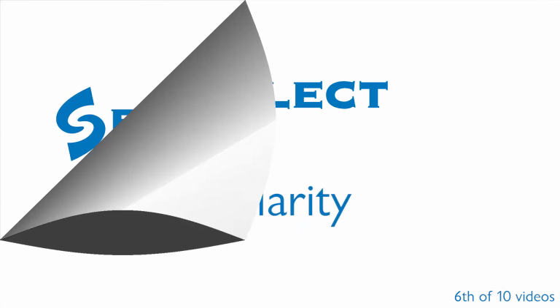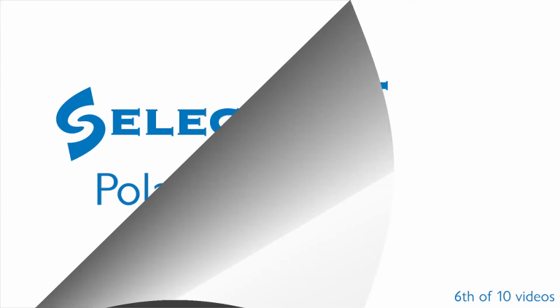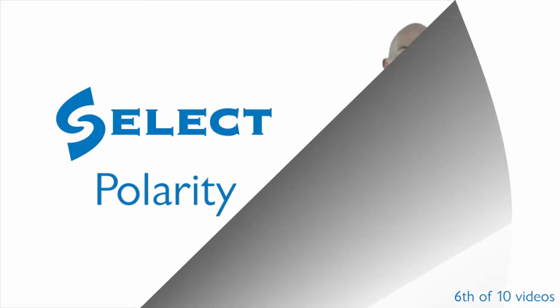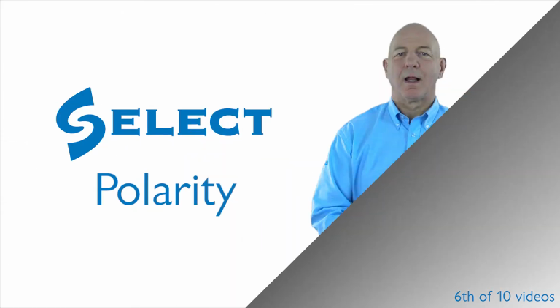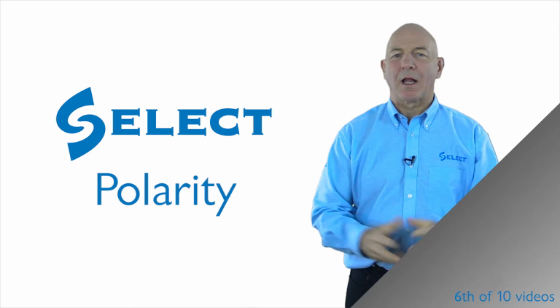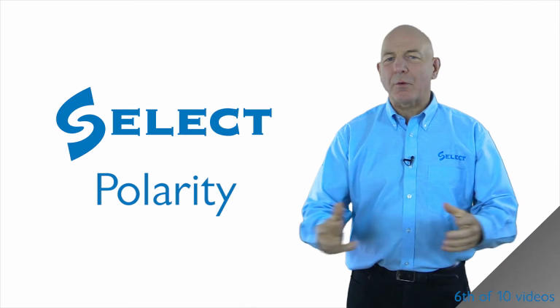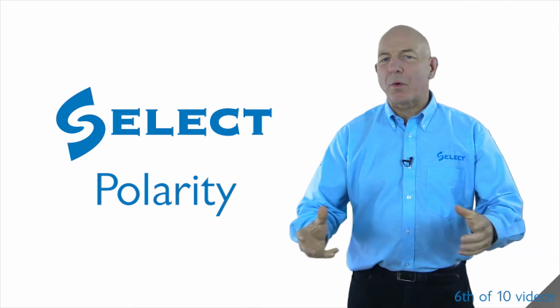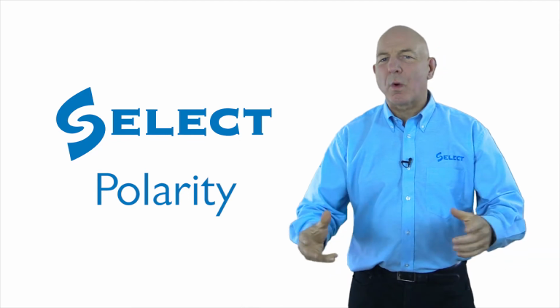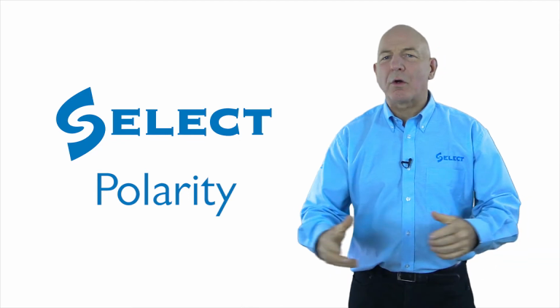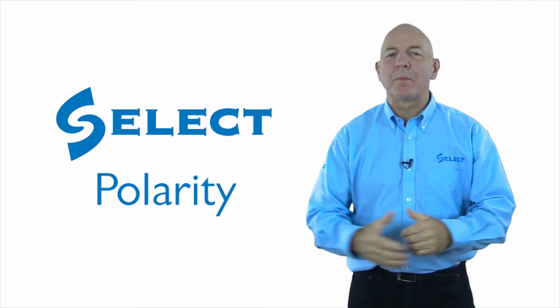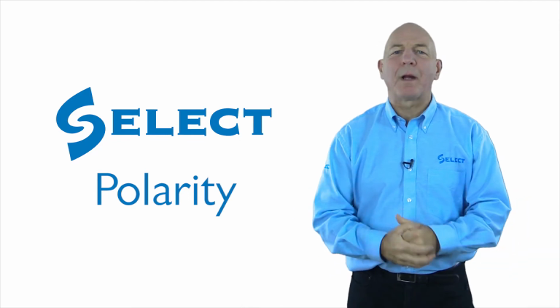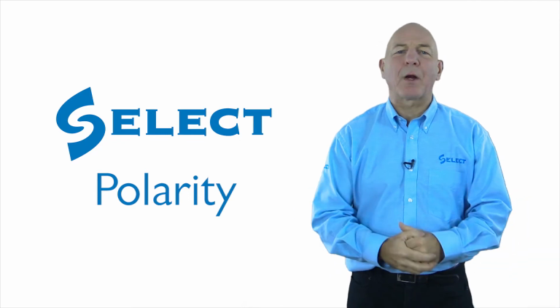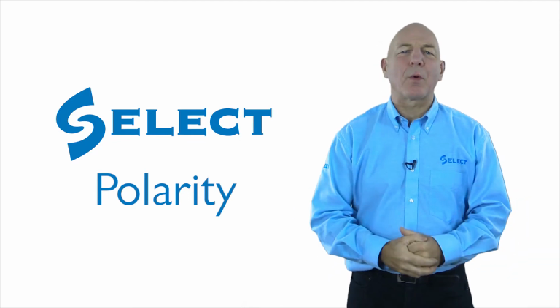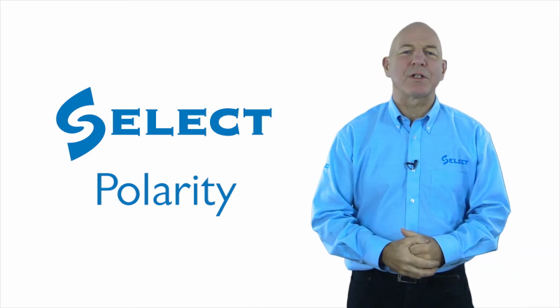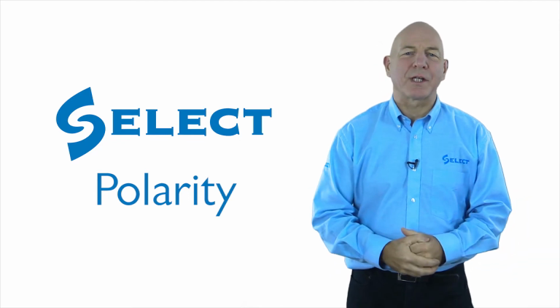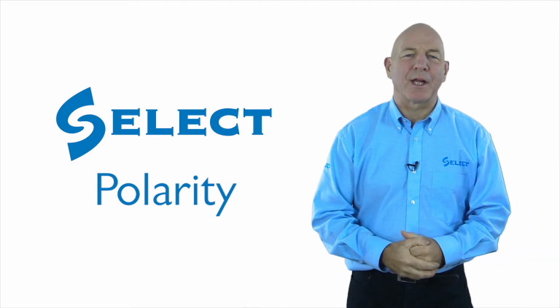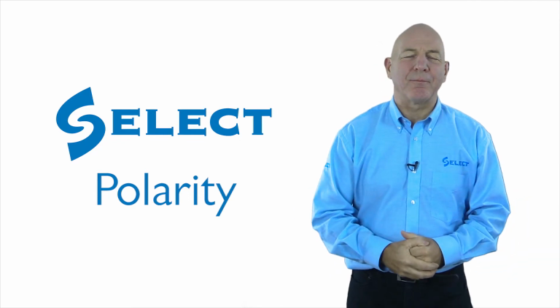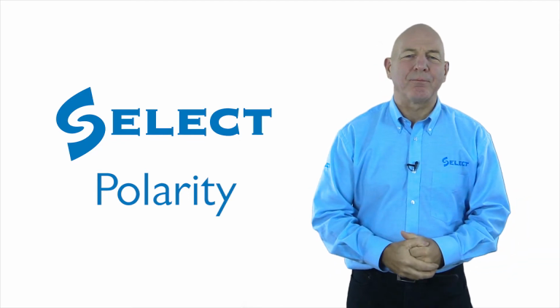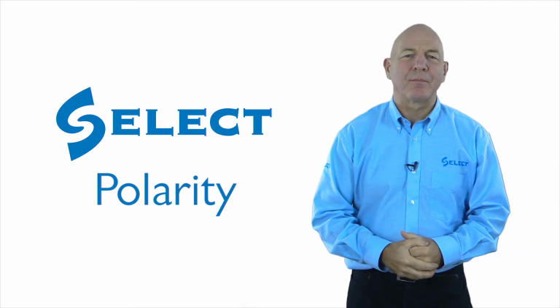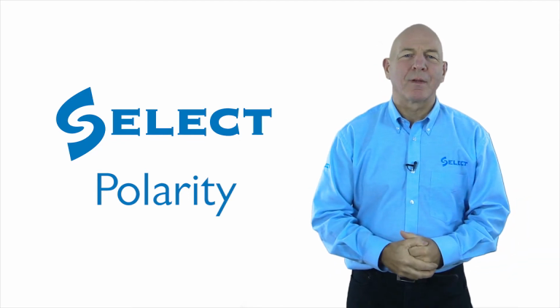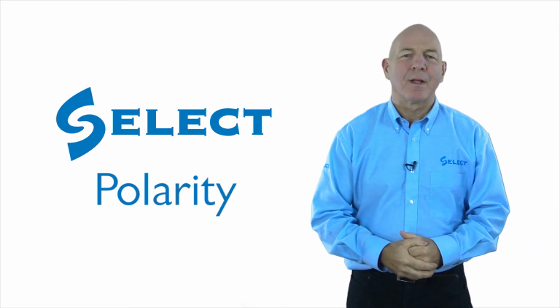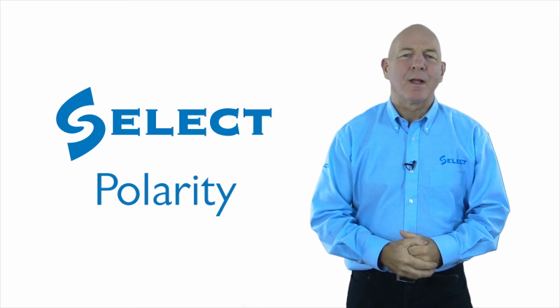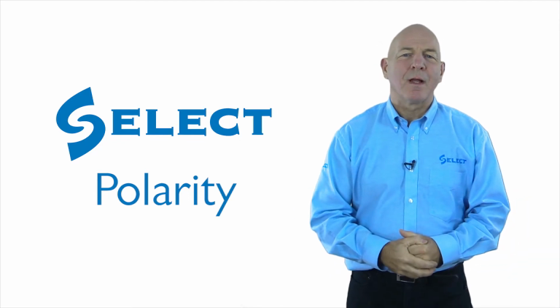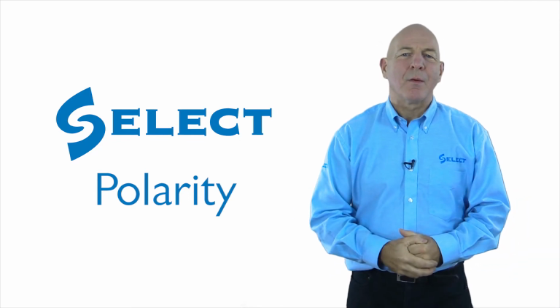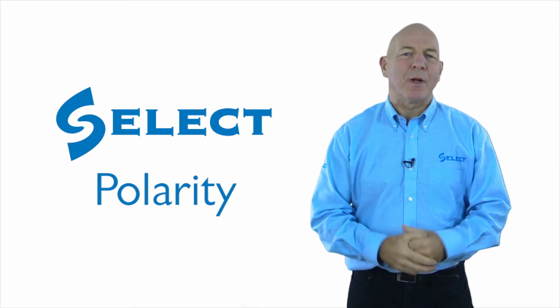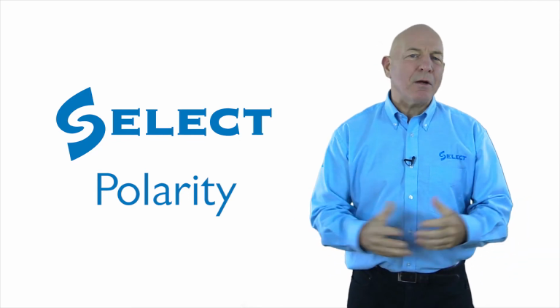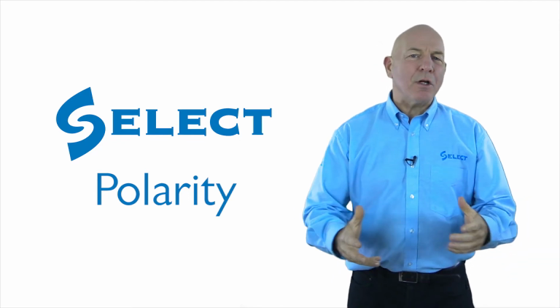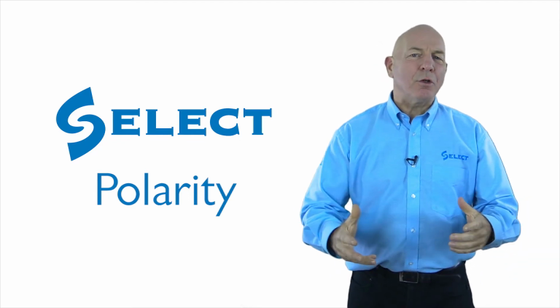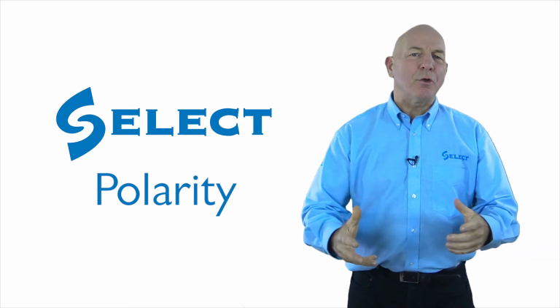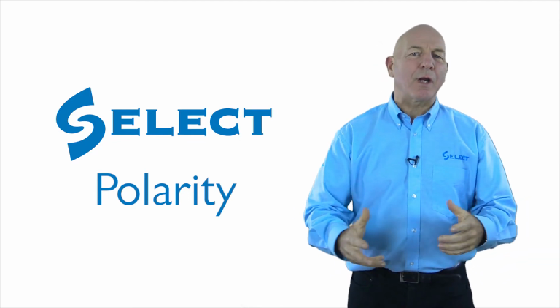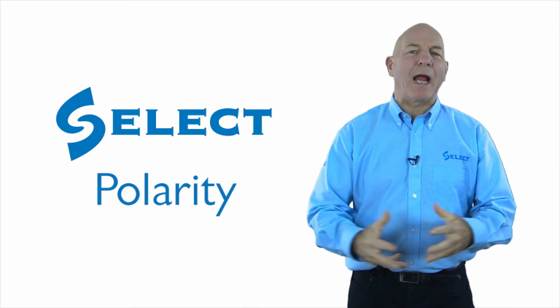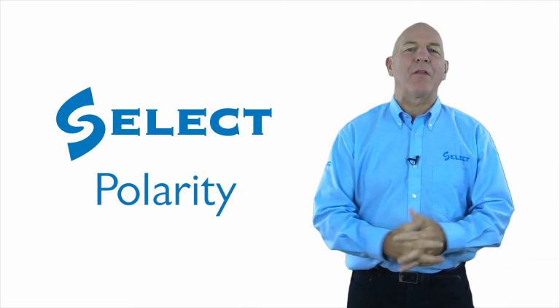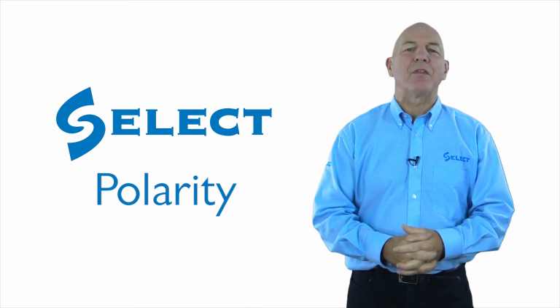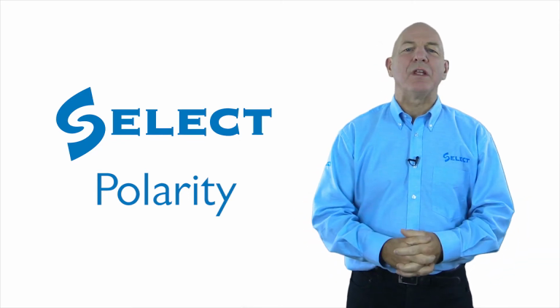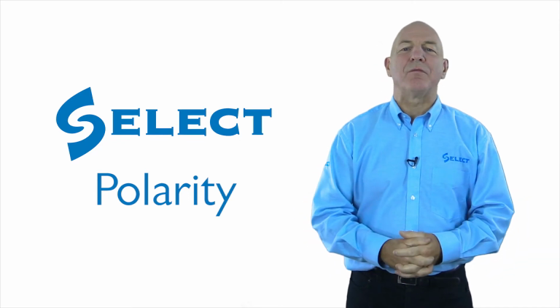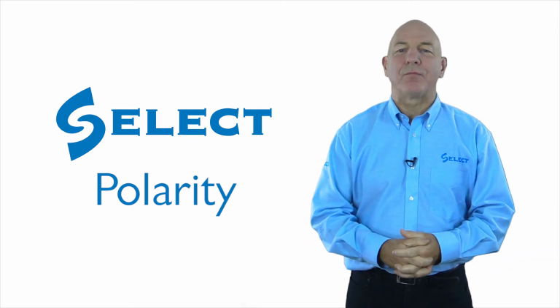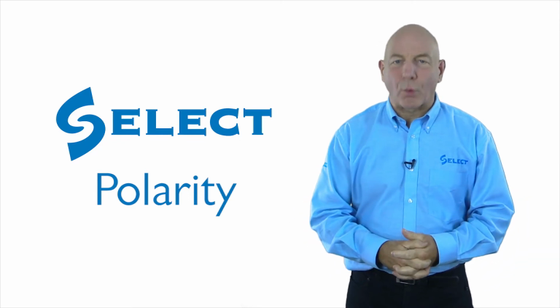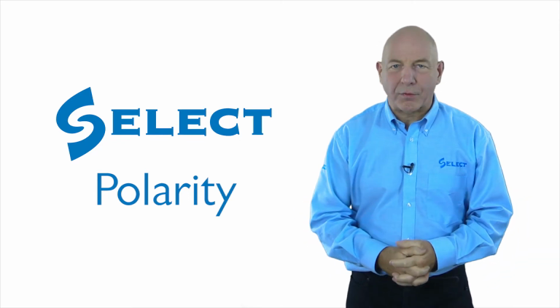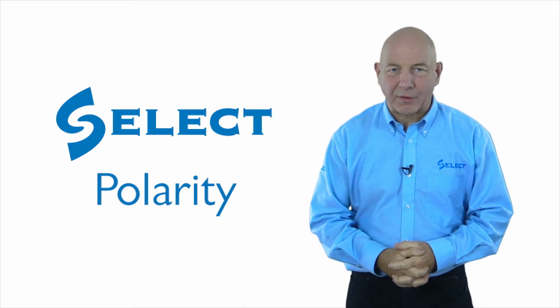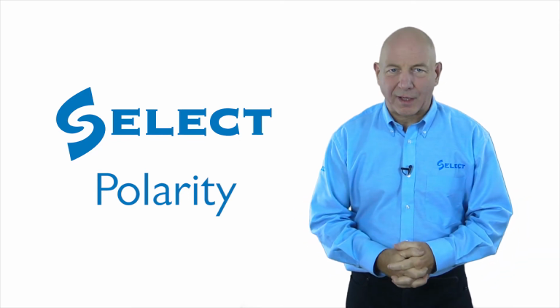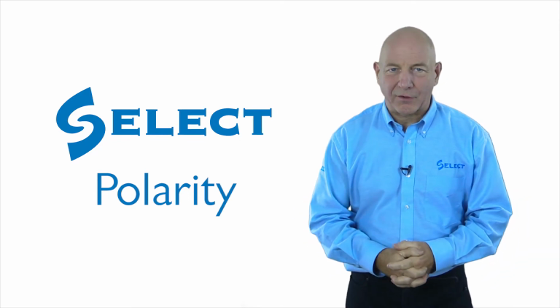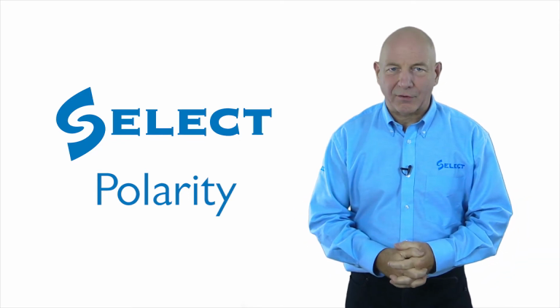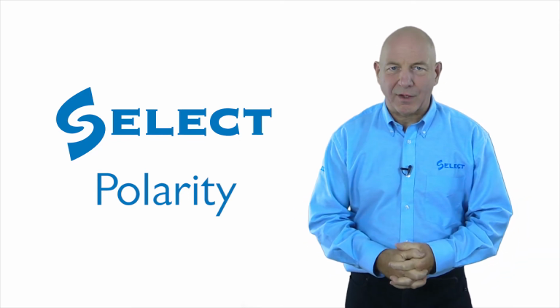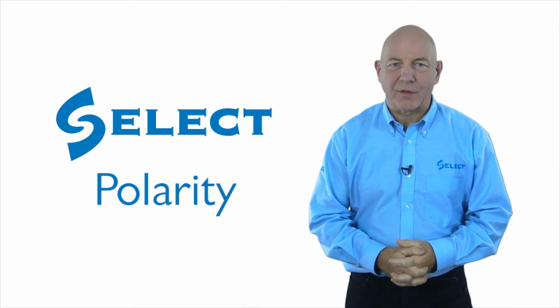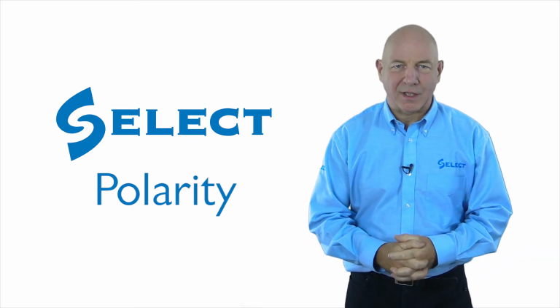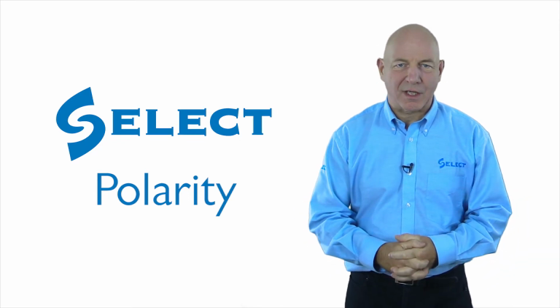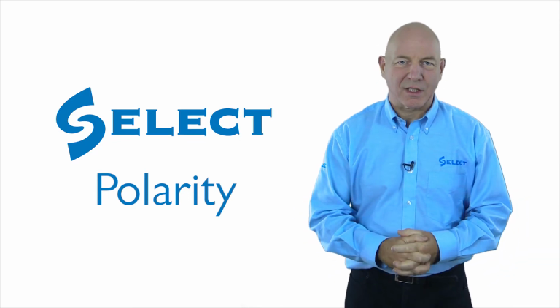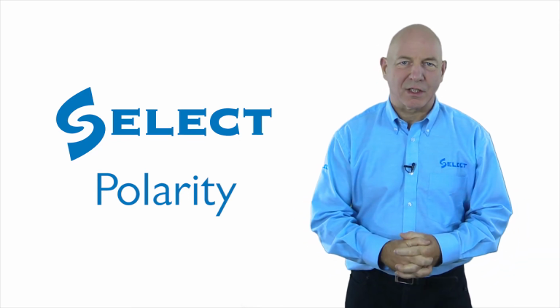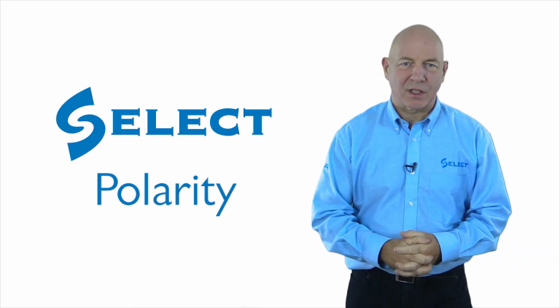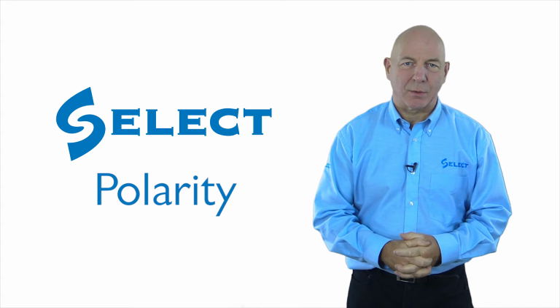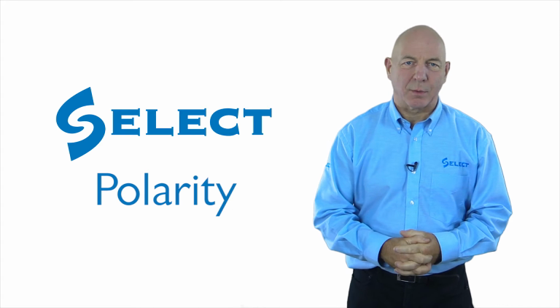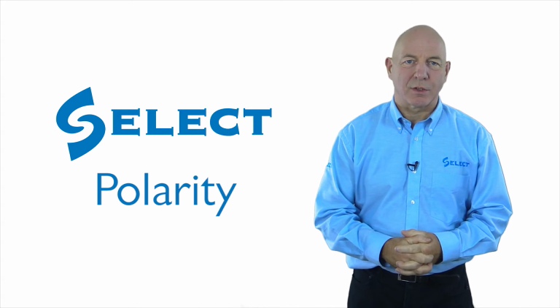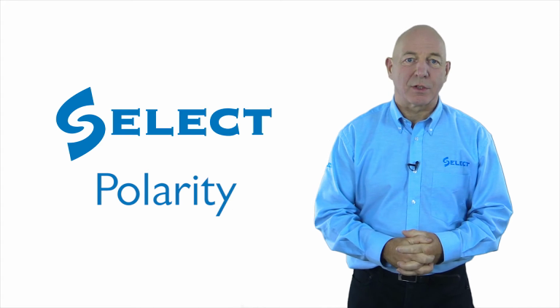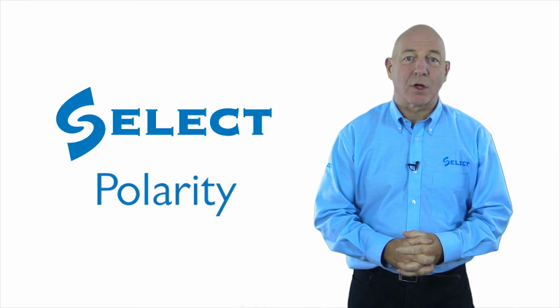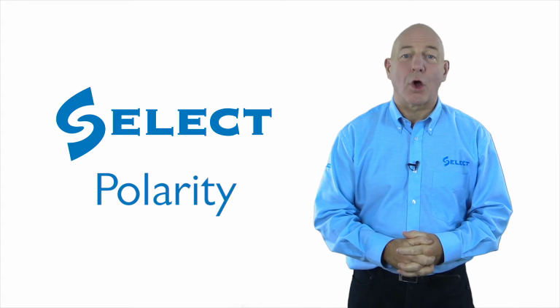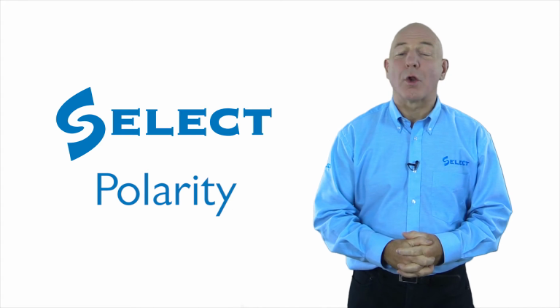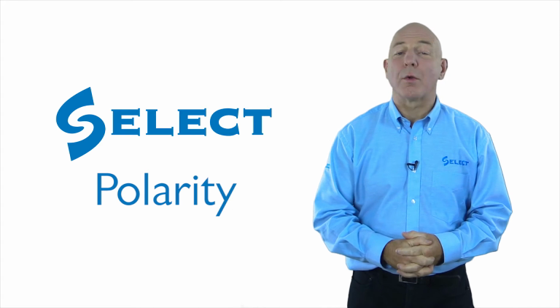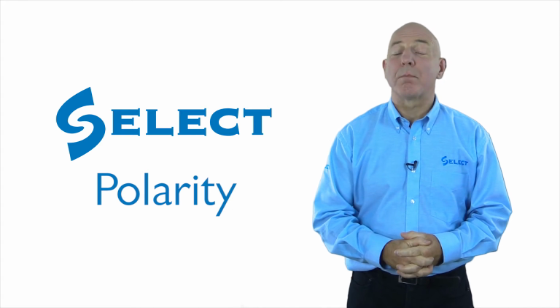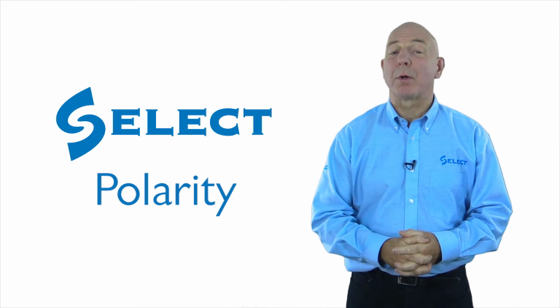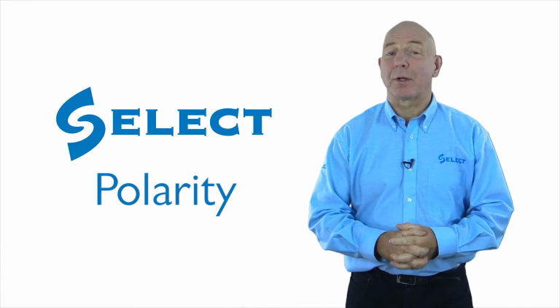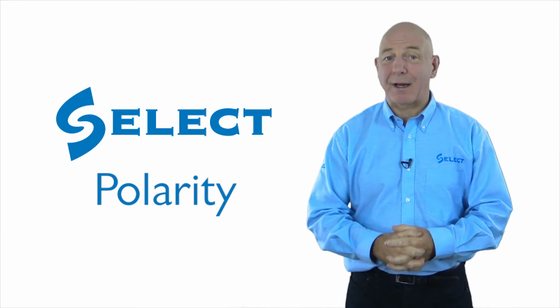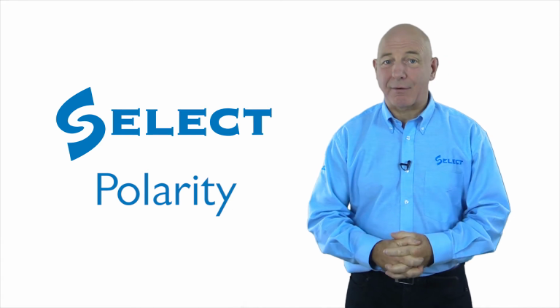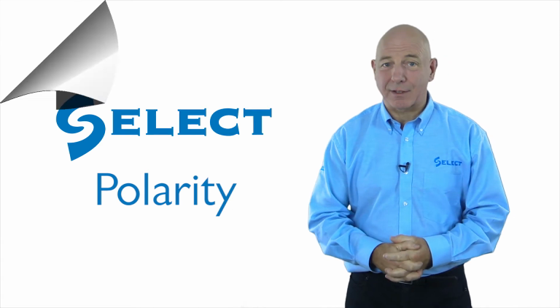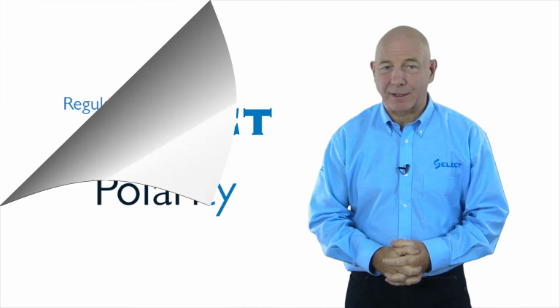Hello and welcome back once again. We're now going to look at the fourth test in the testing sequence on polarity.